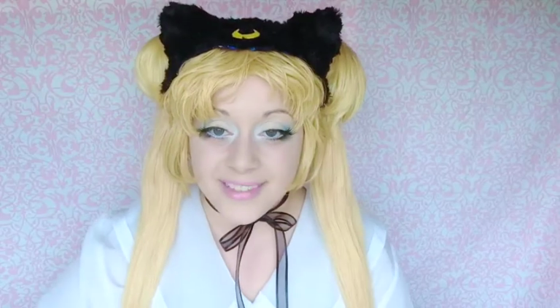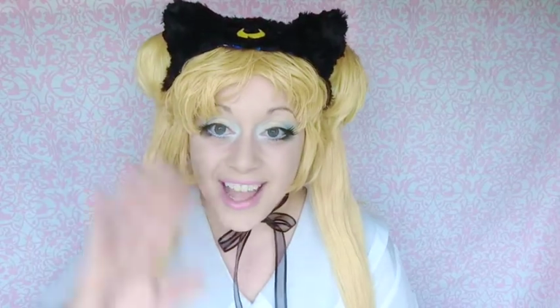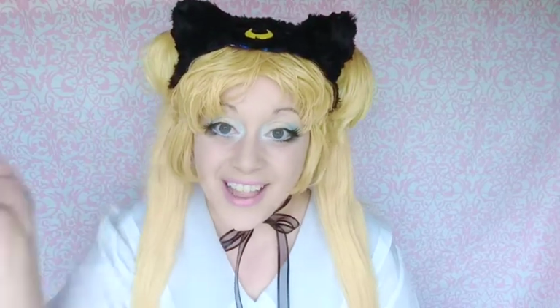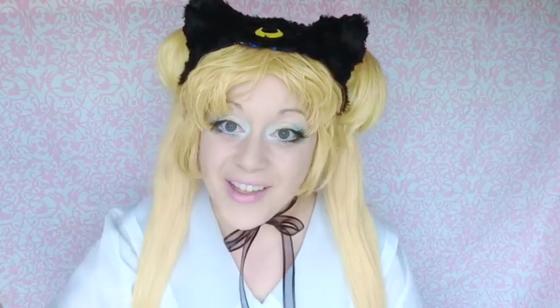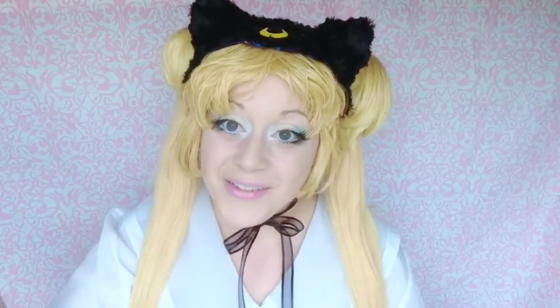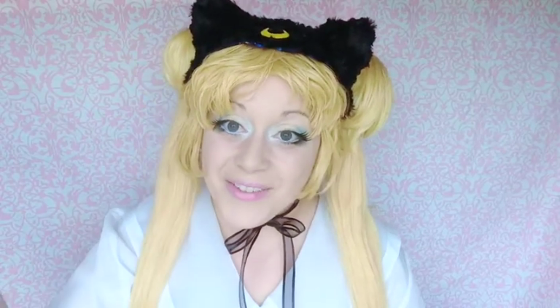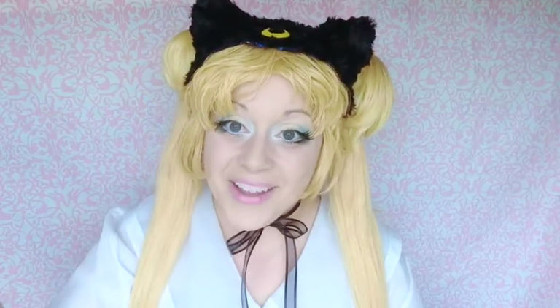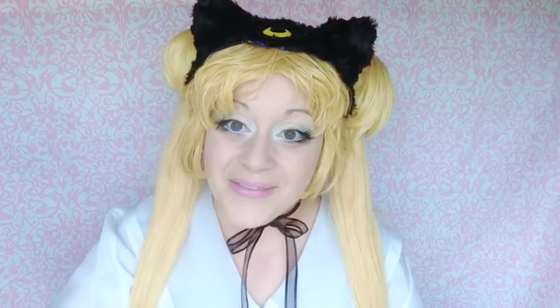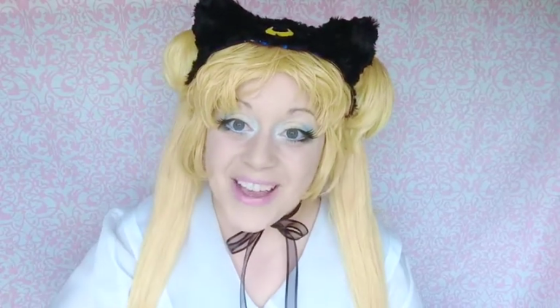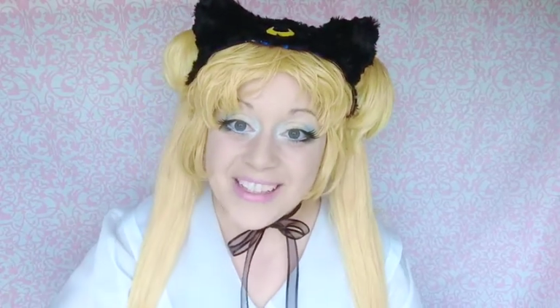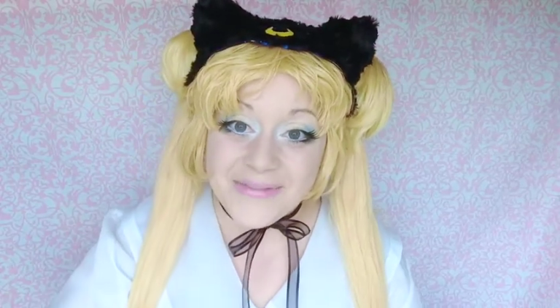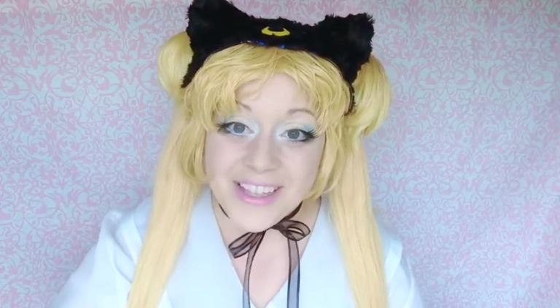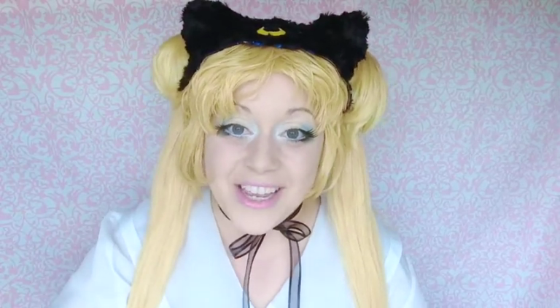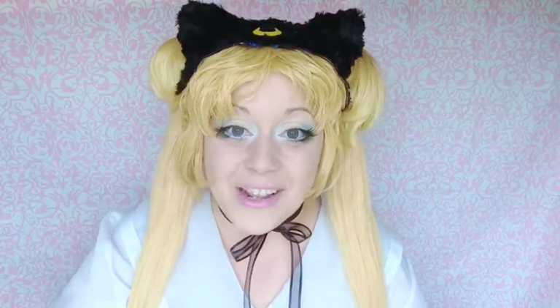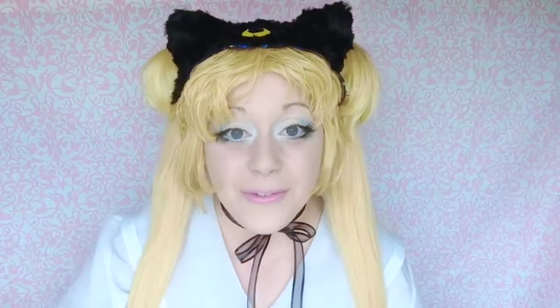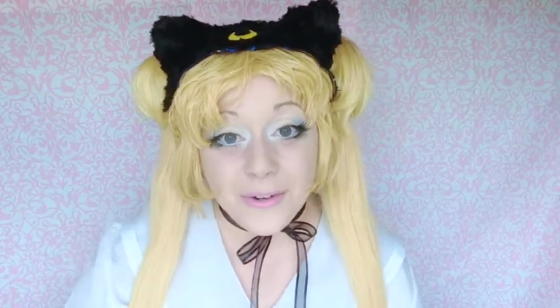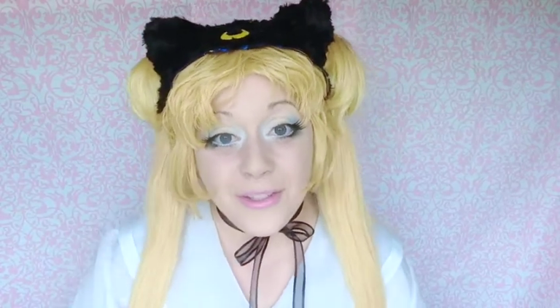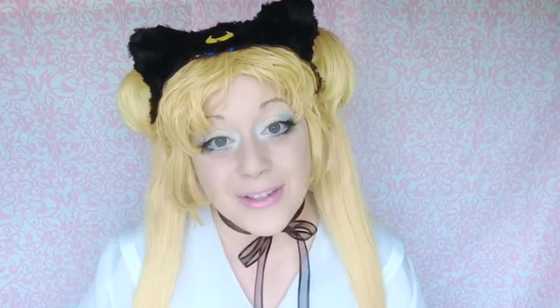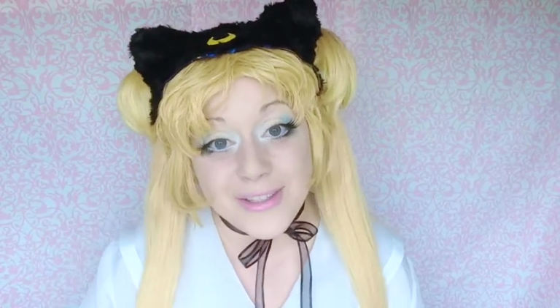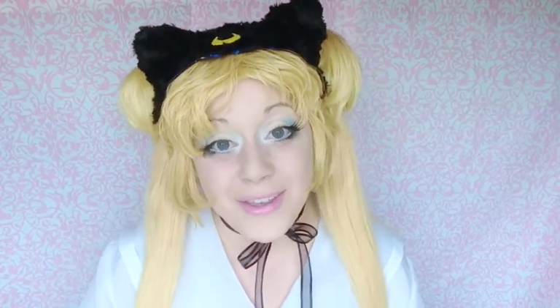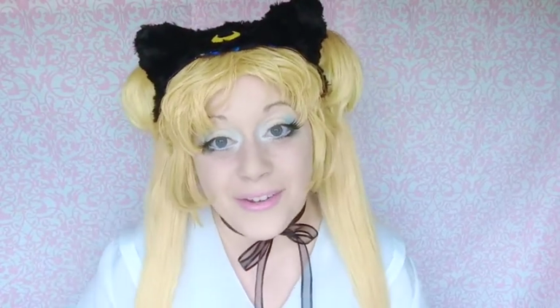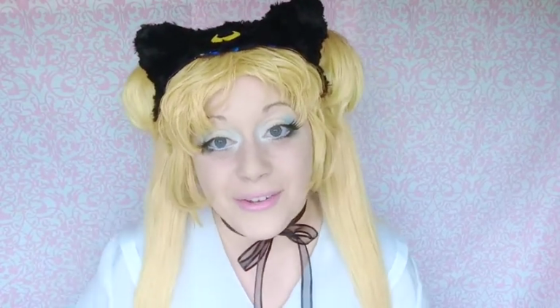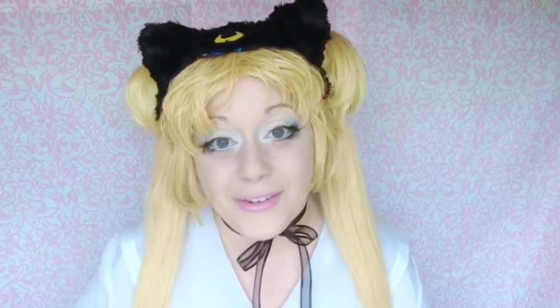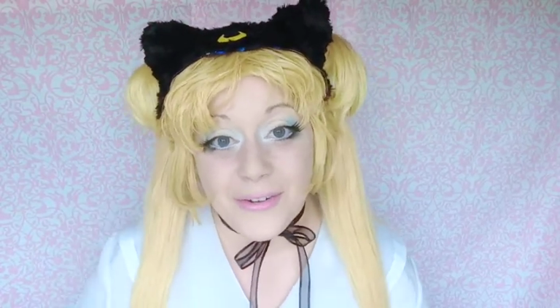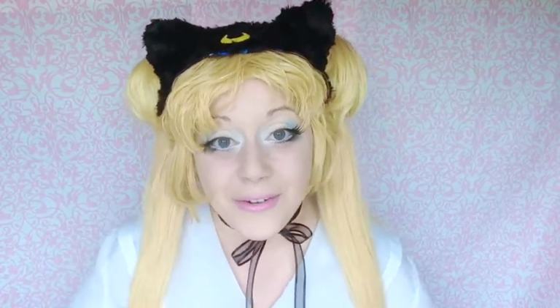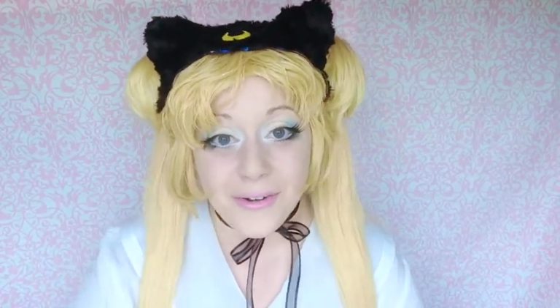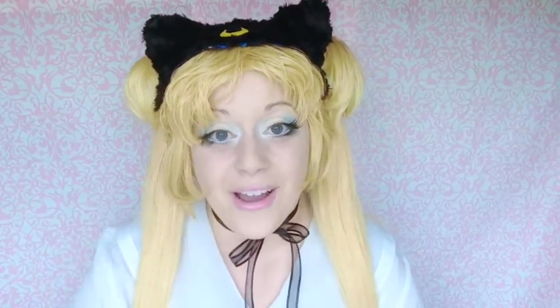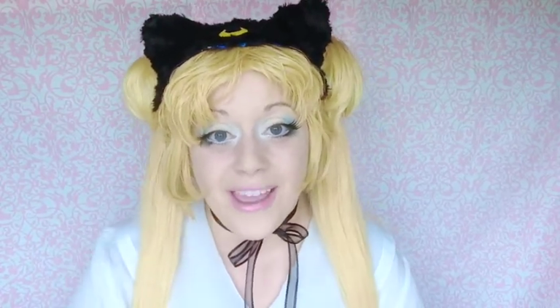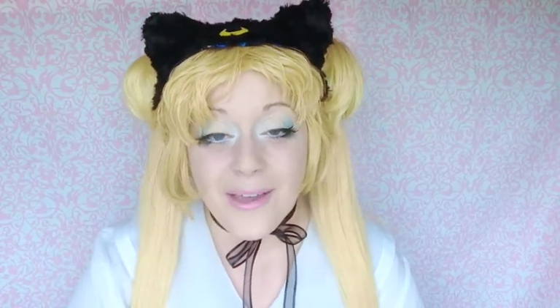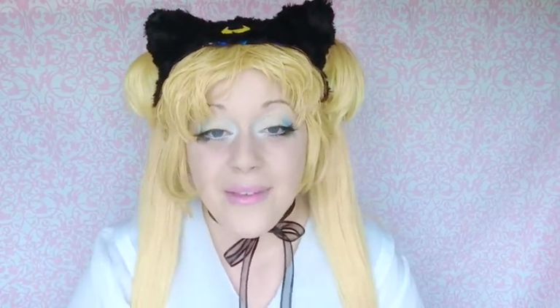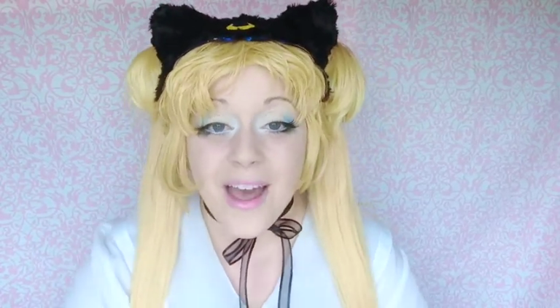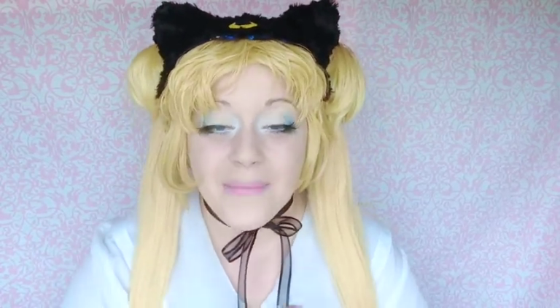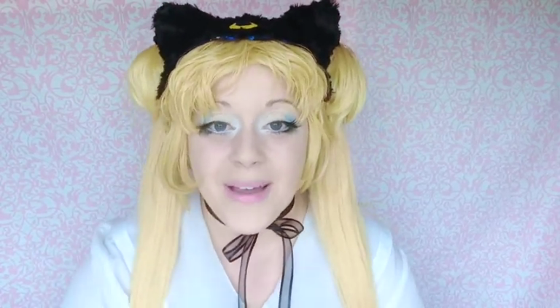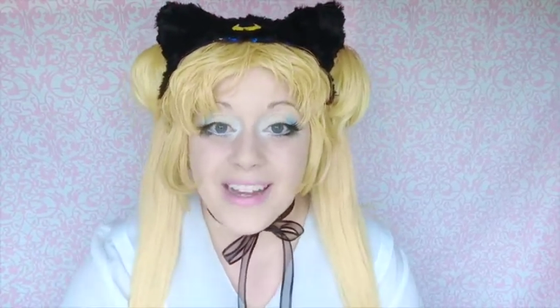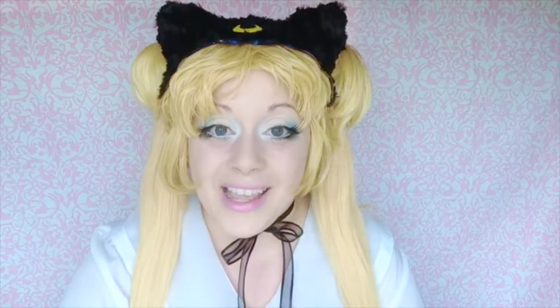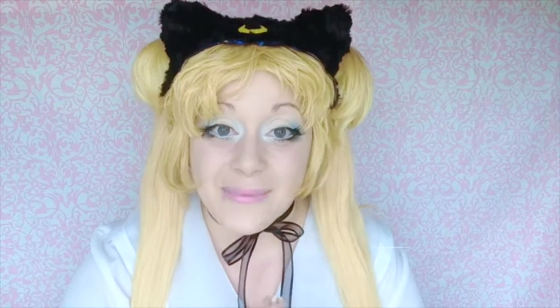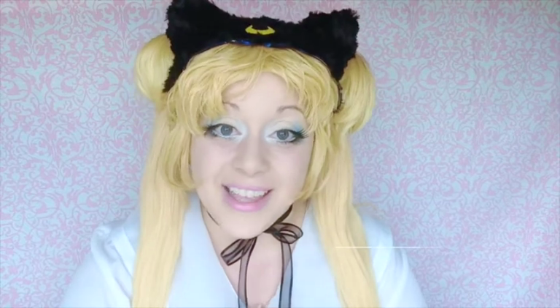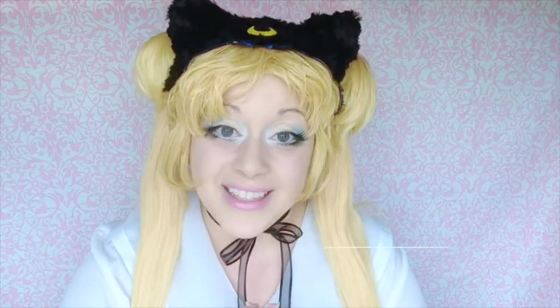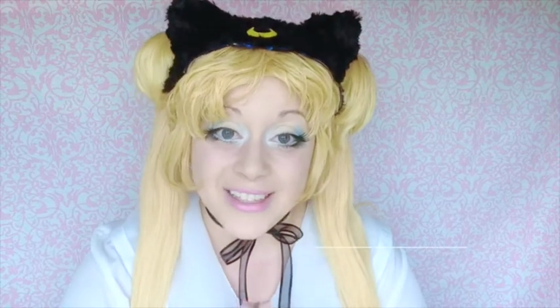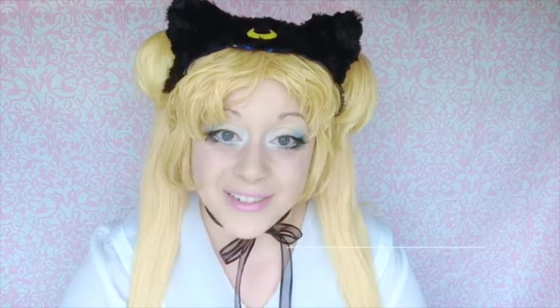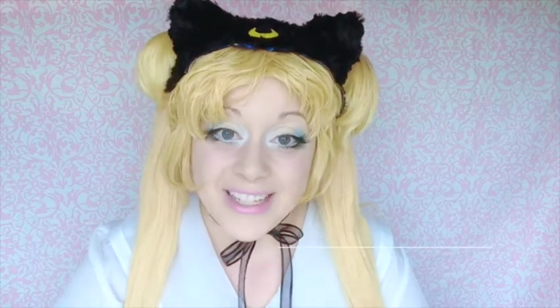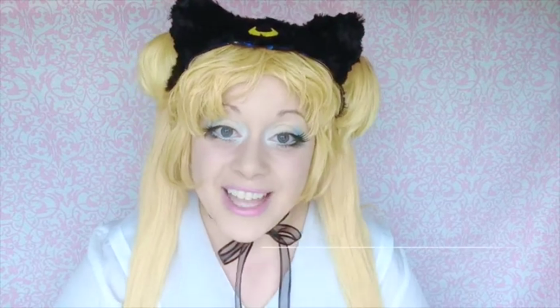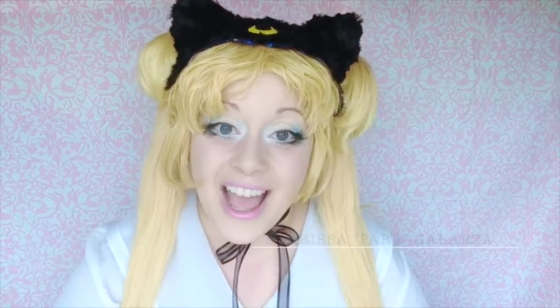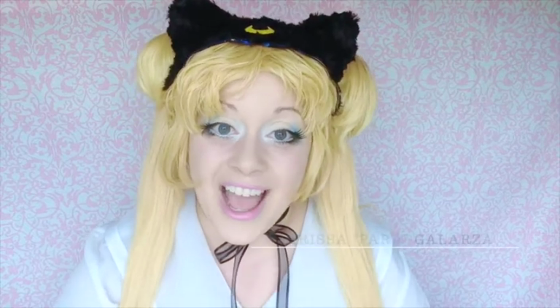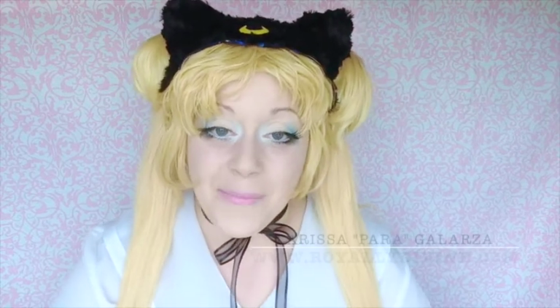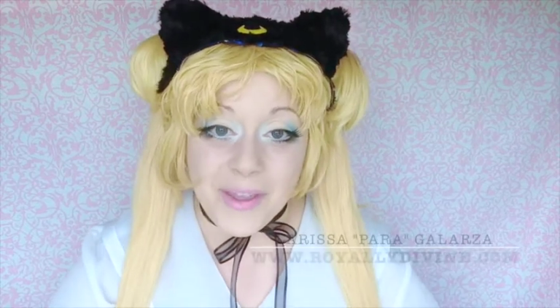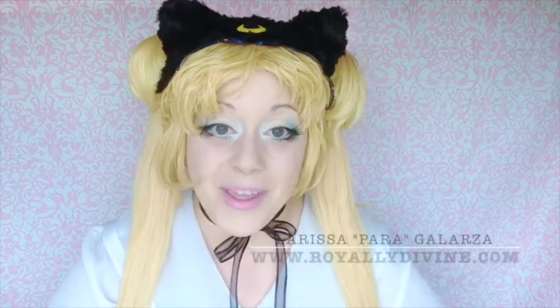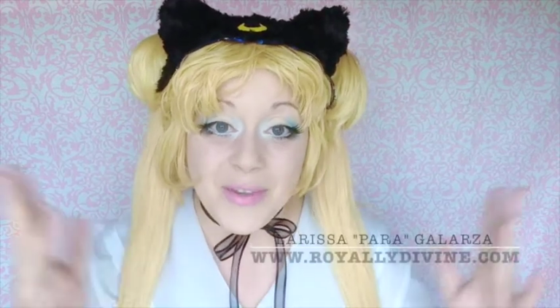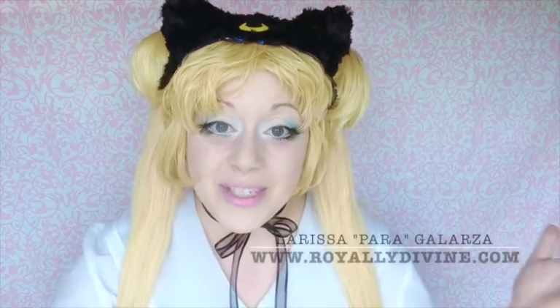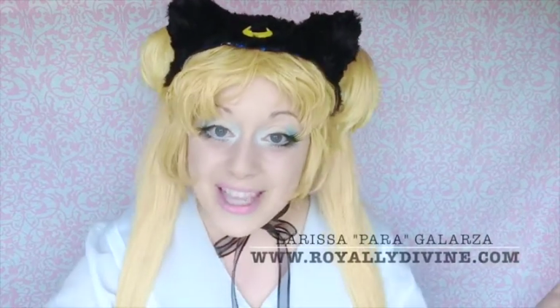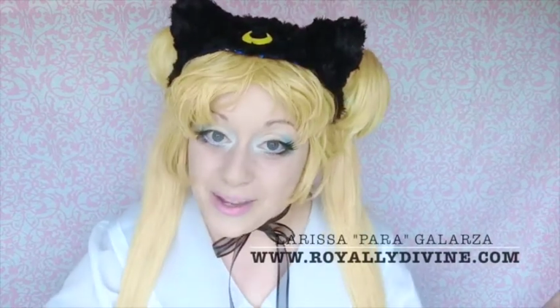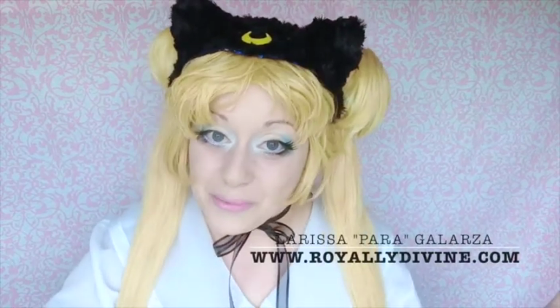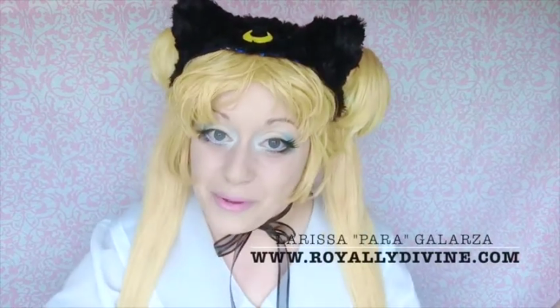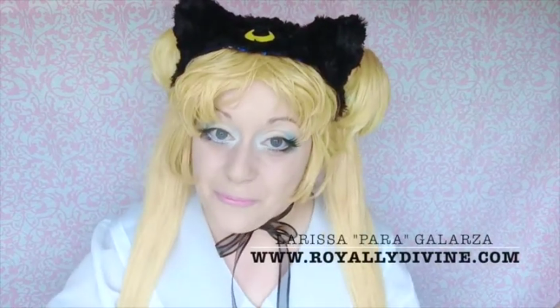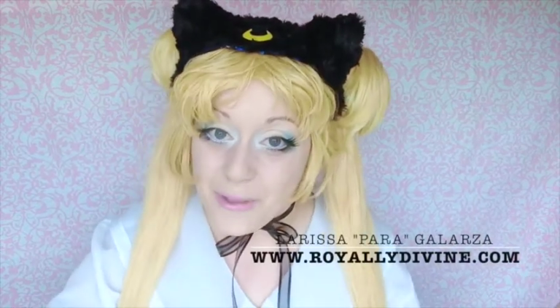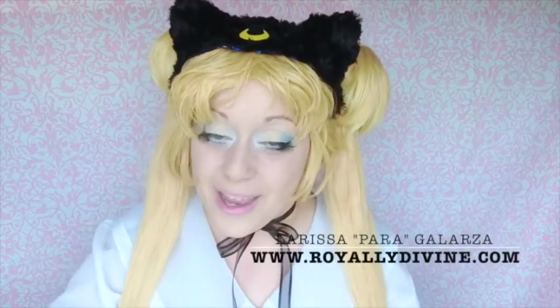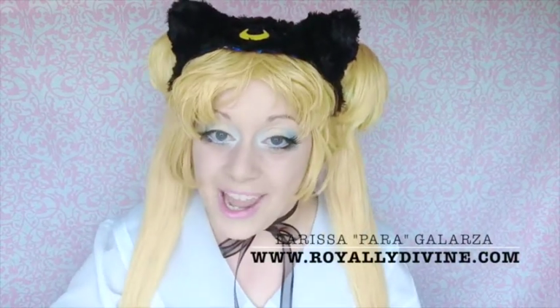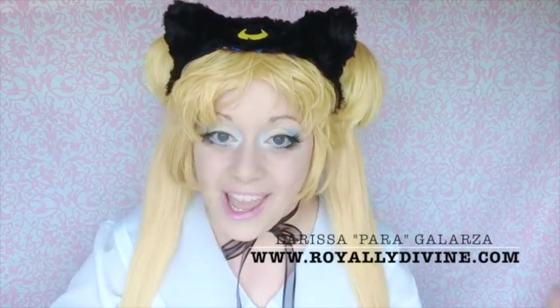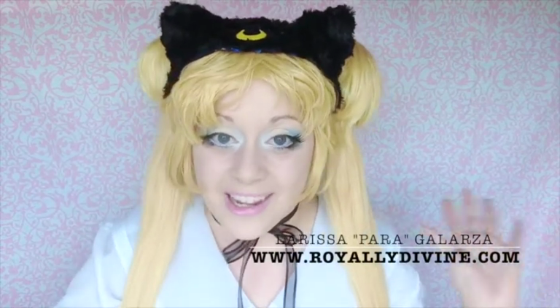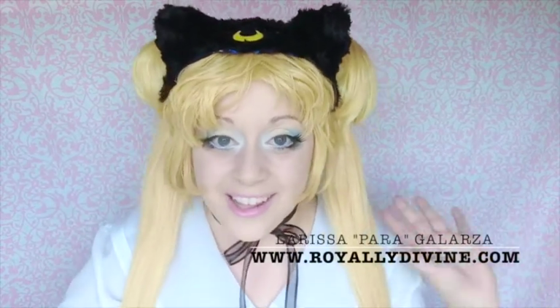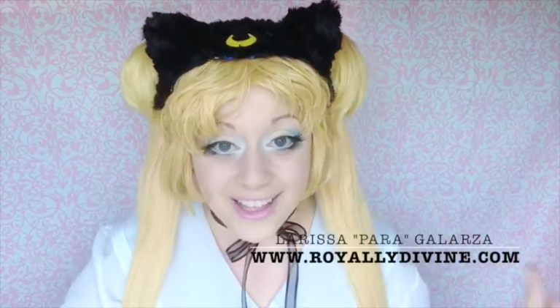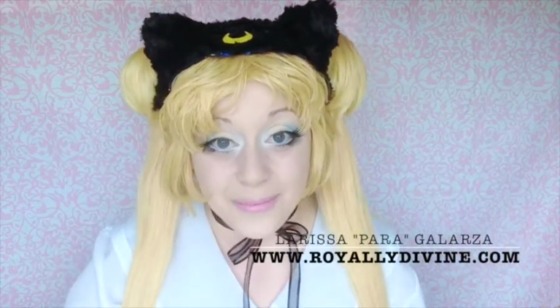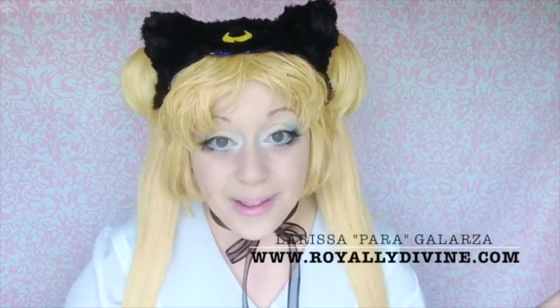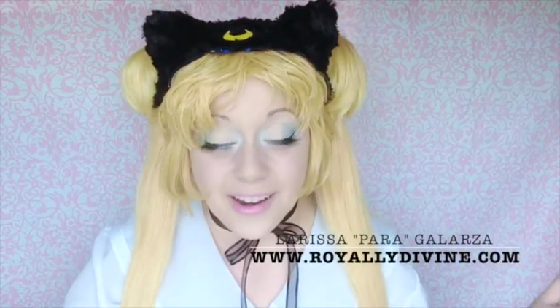Hello! Welcome back to my channel. For those of you who don't know who I am, my name is Larissa. I am a huge Sailor Moon fan and cosplayer.